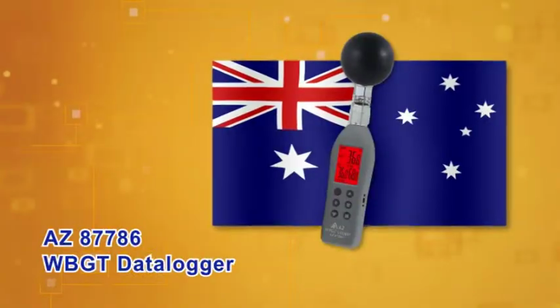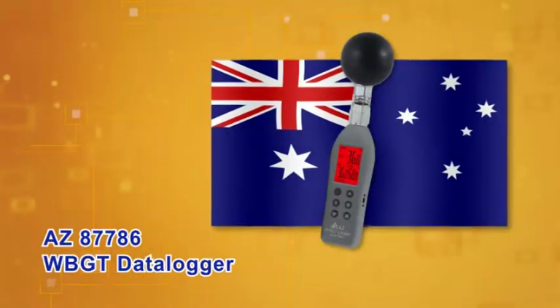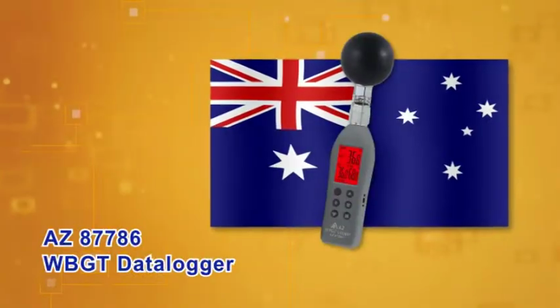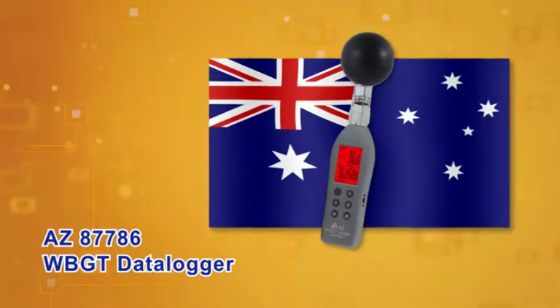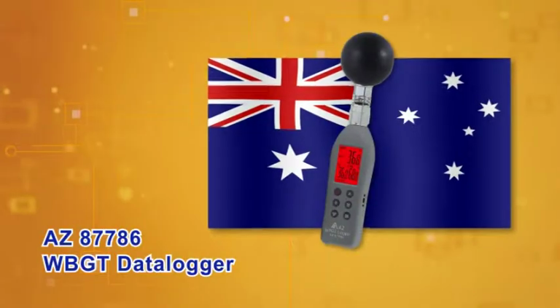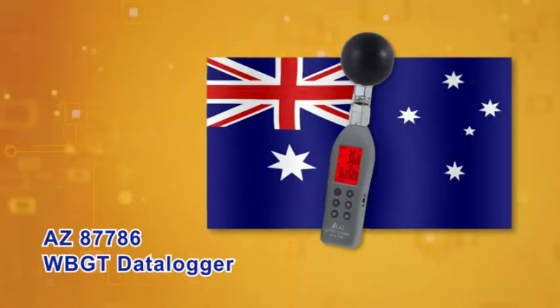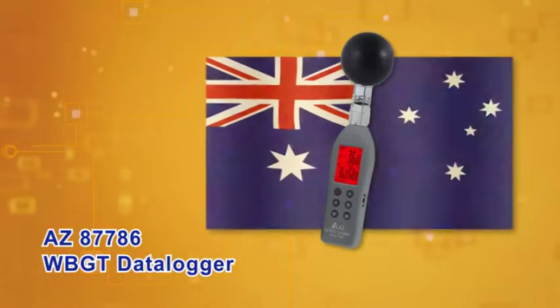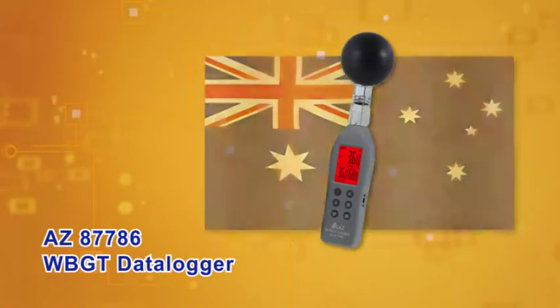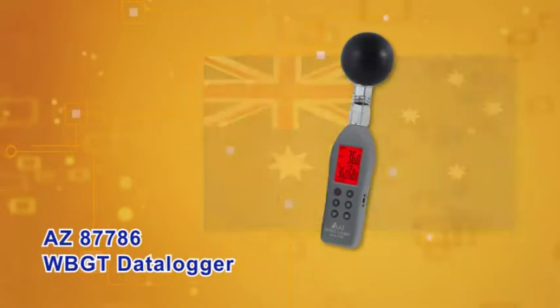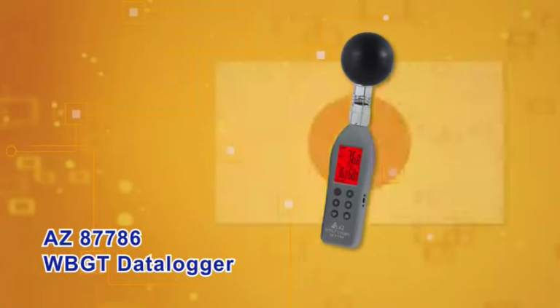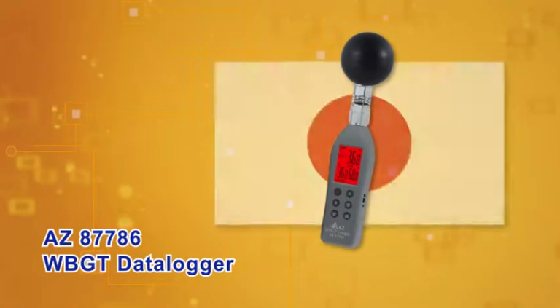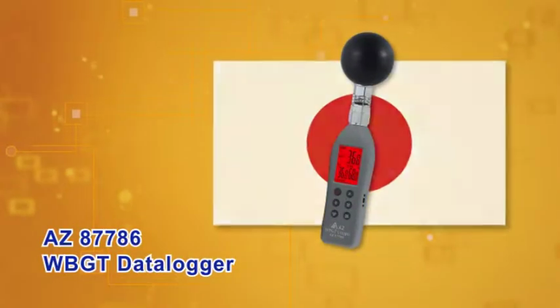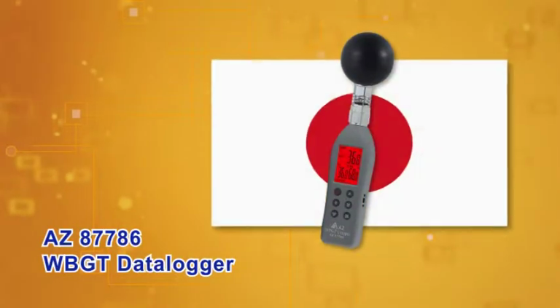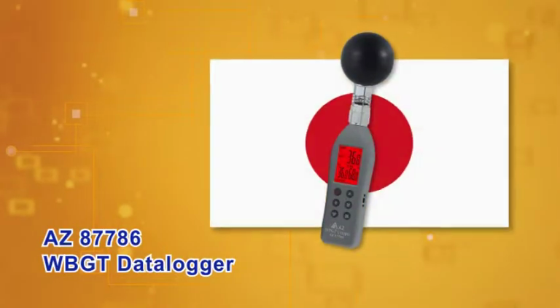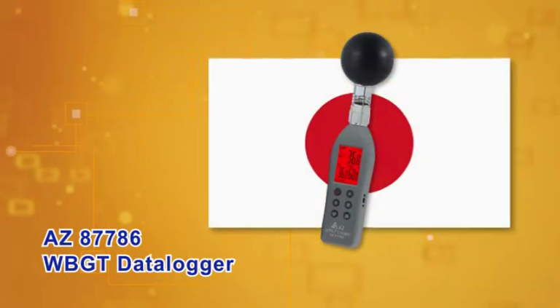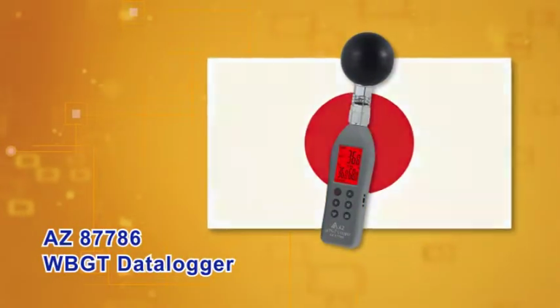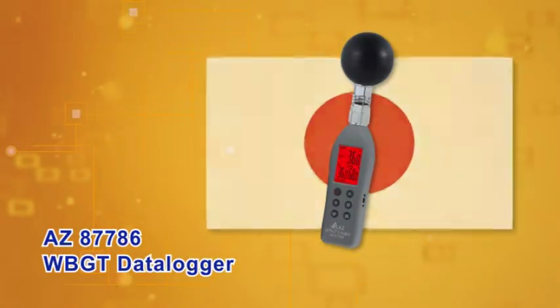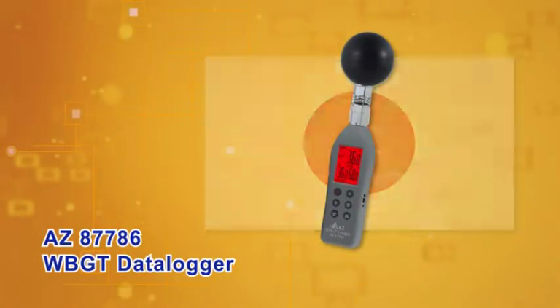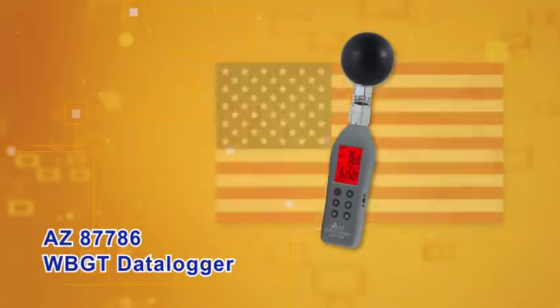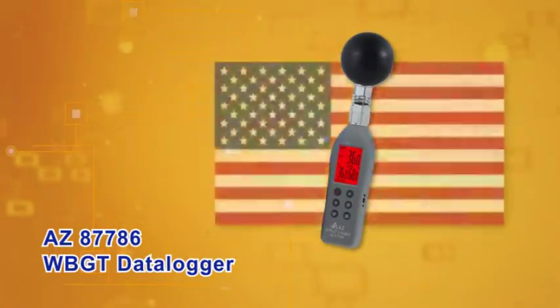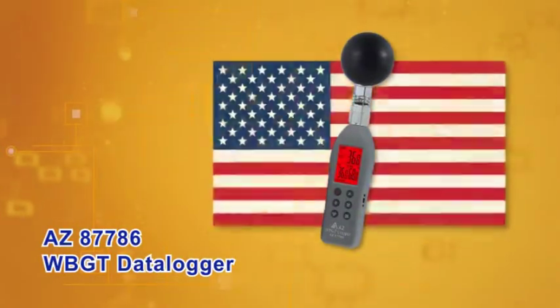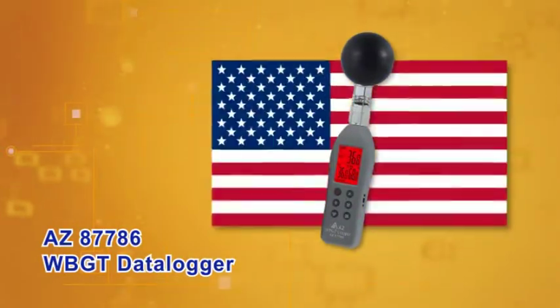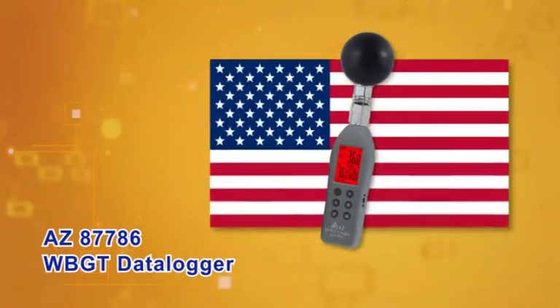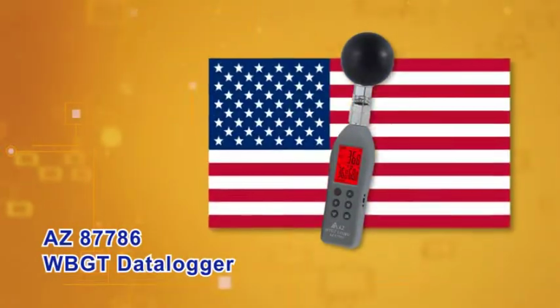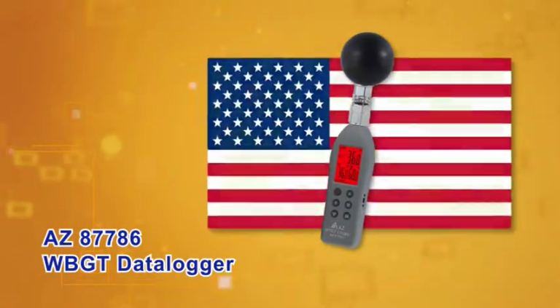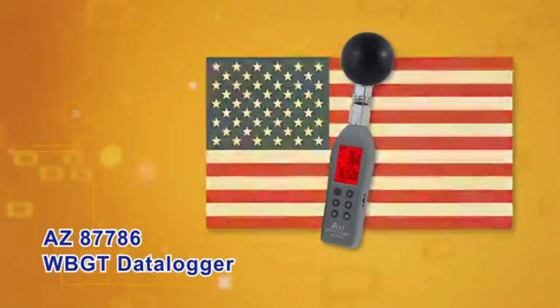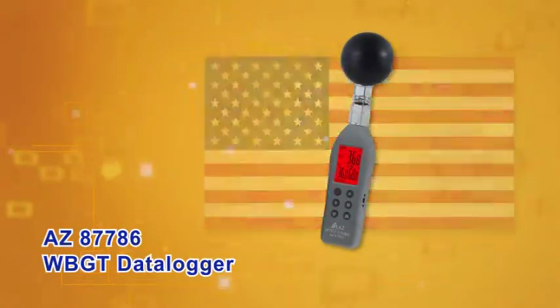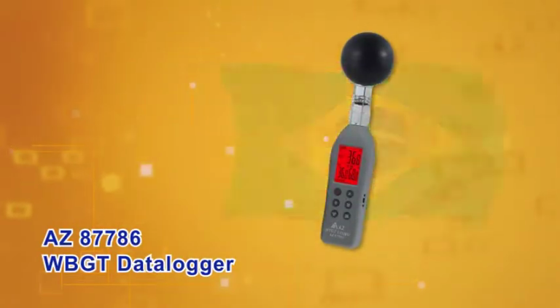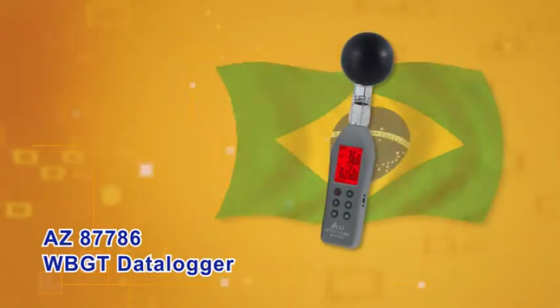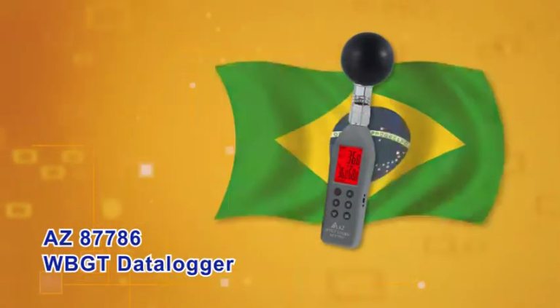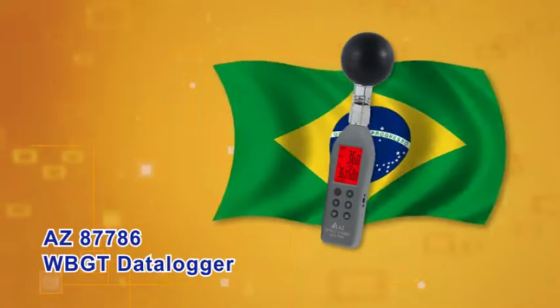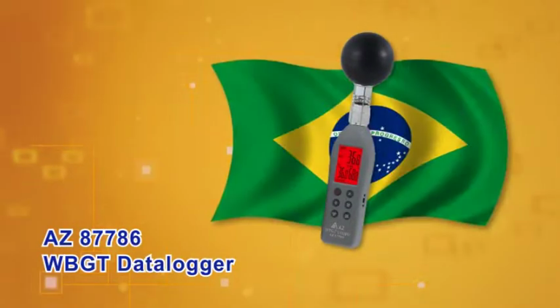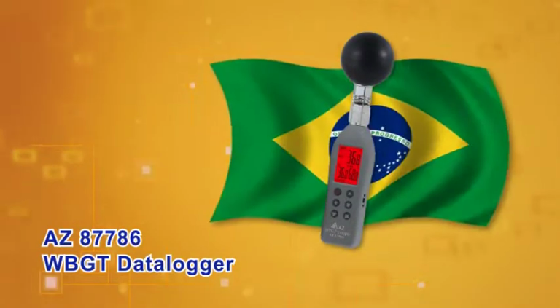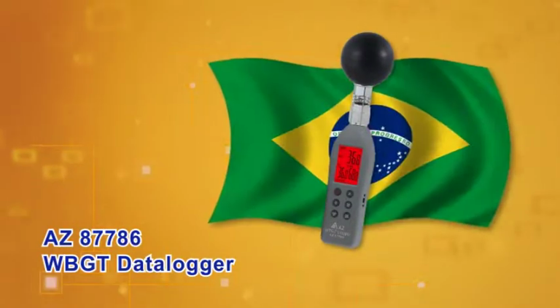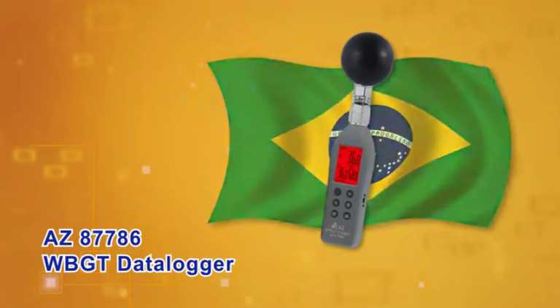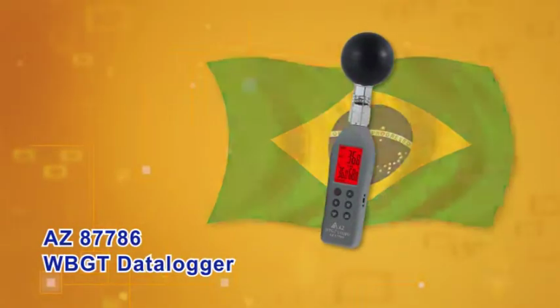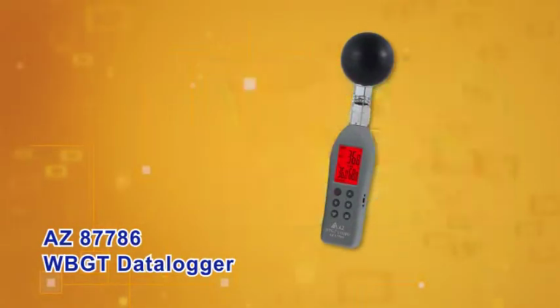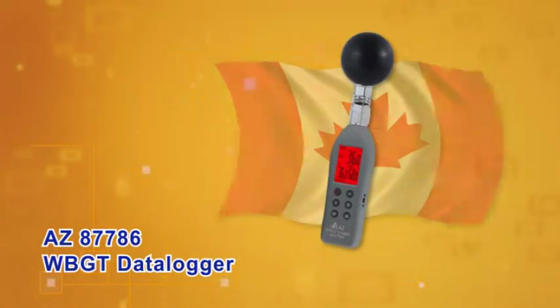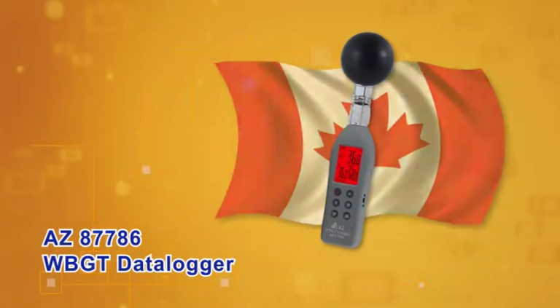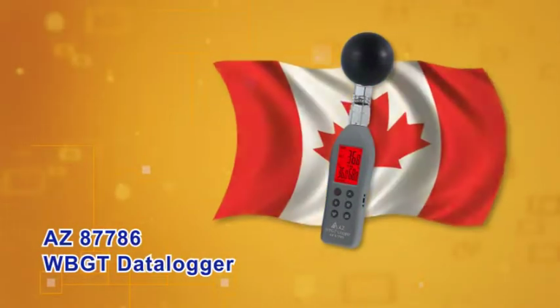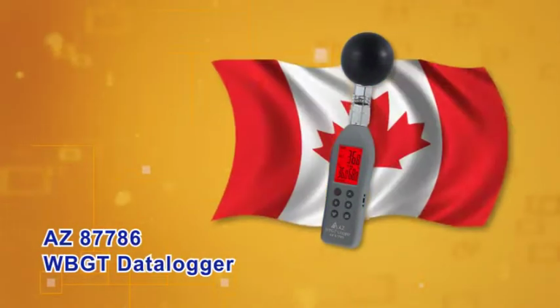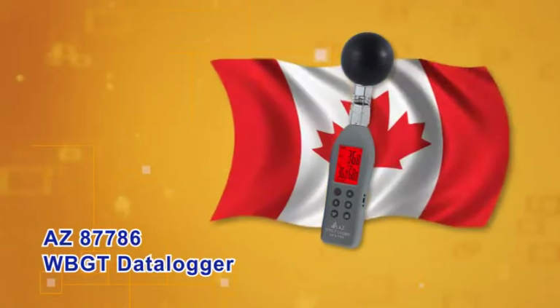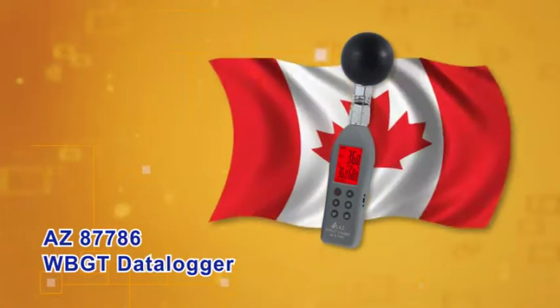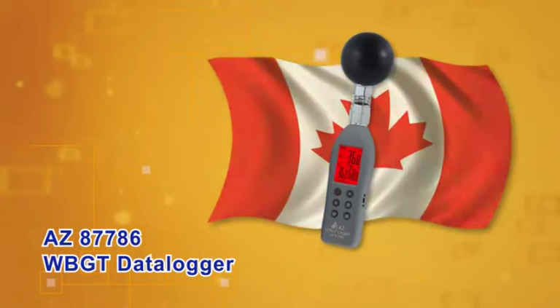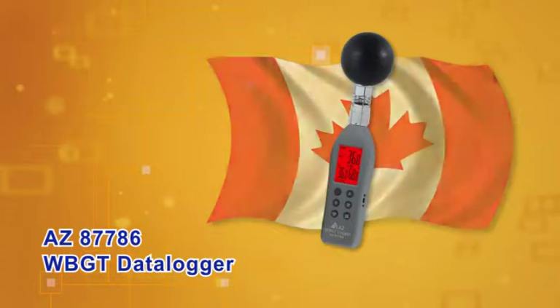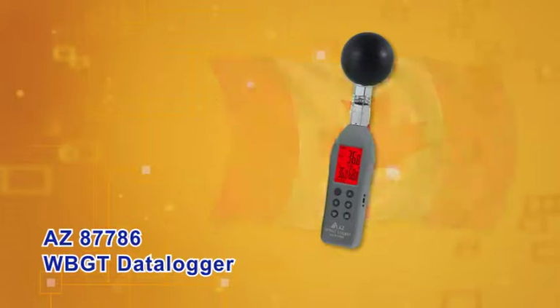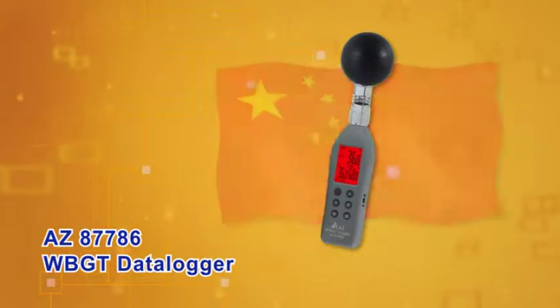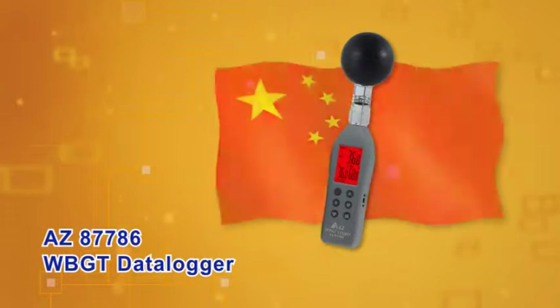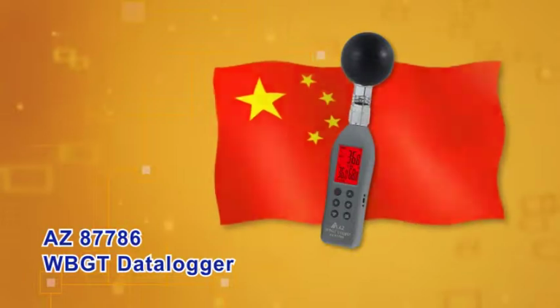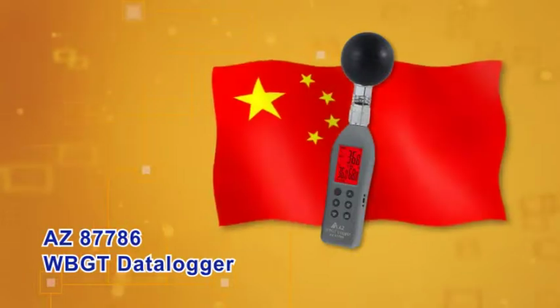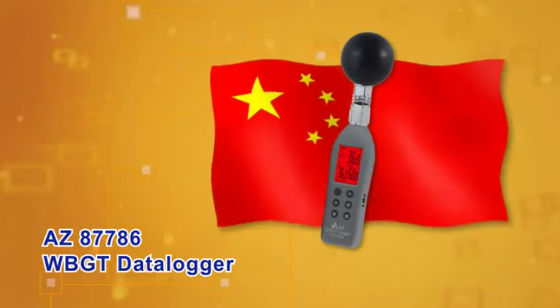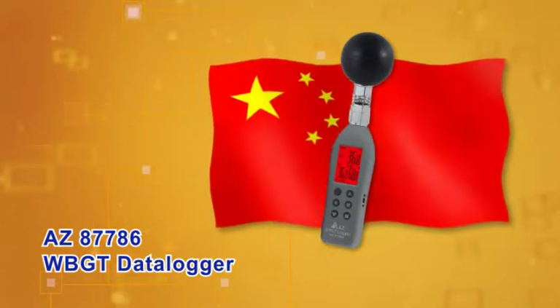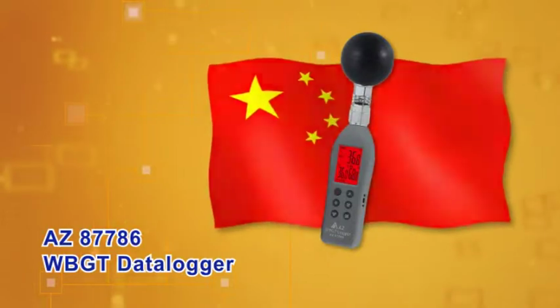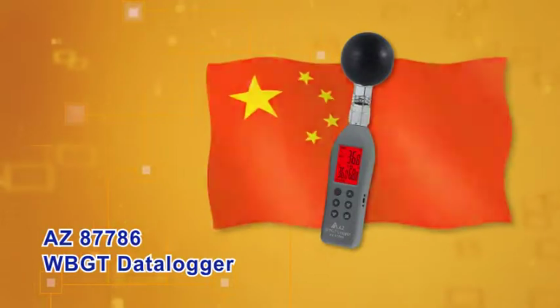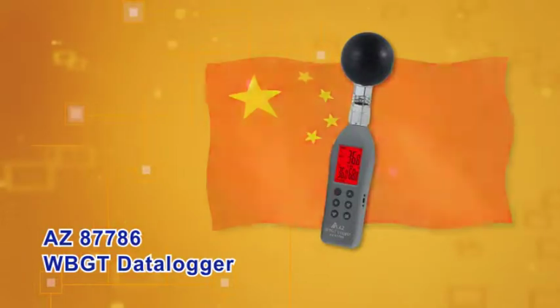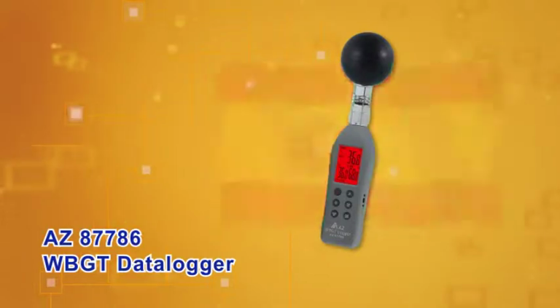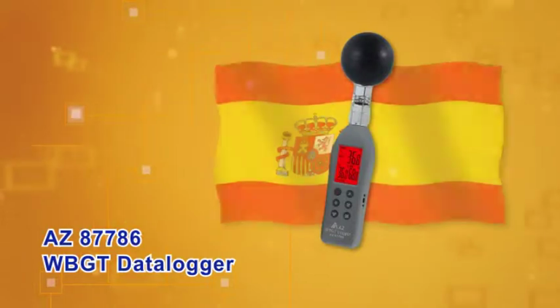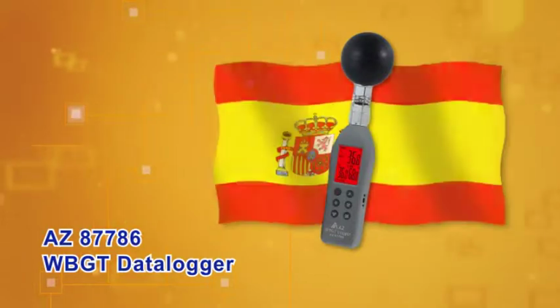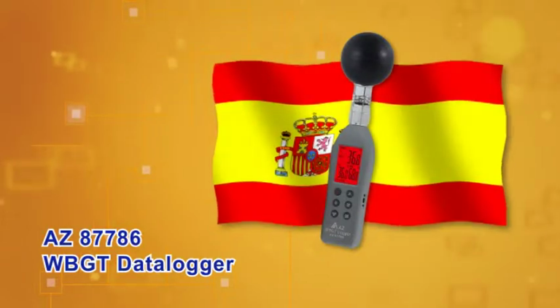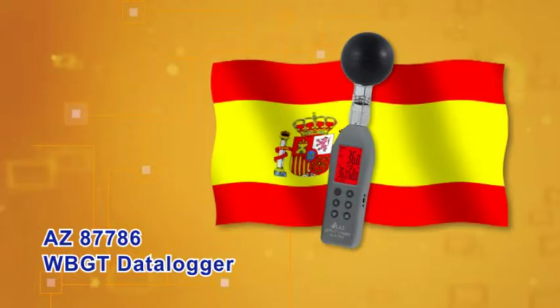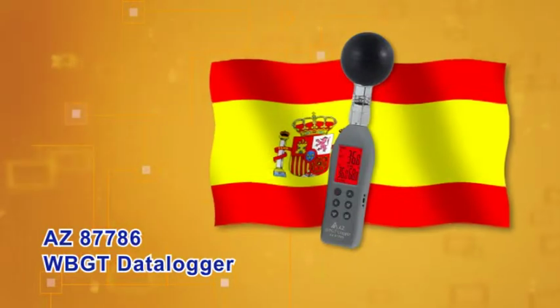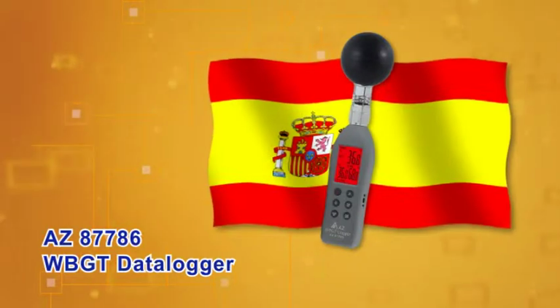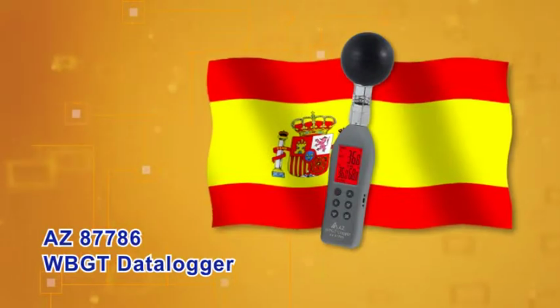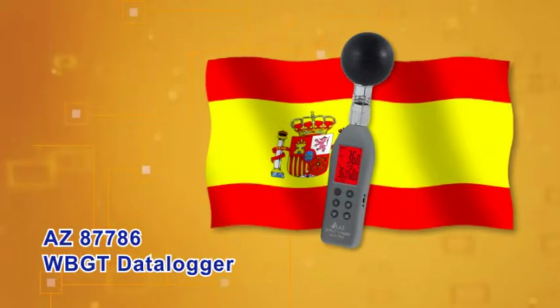We know you care about heat hazards. Let AZ-87786 WBGT Data Logger help you.